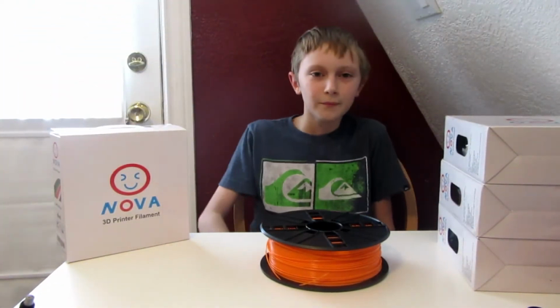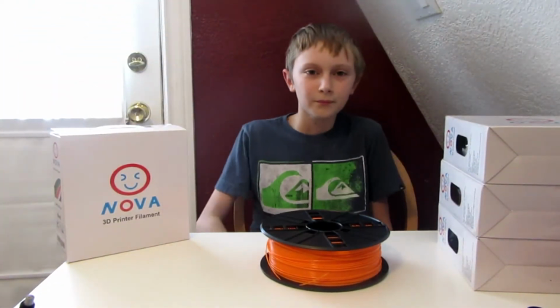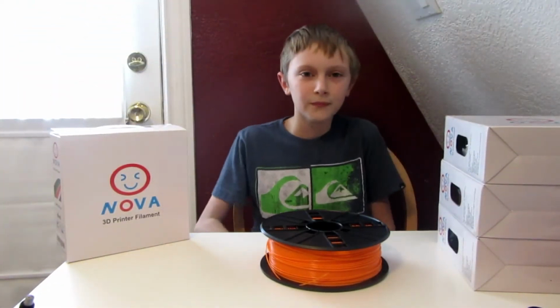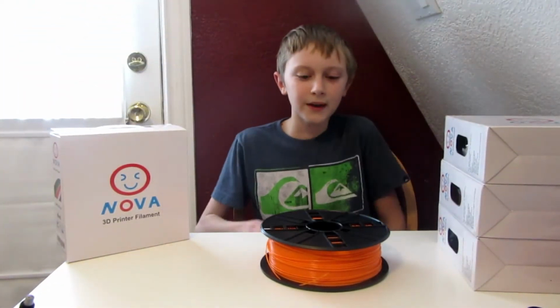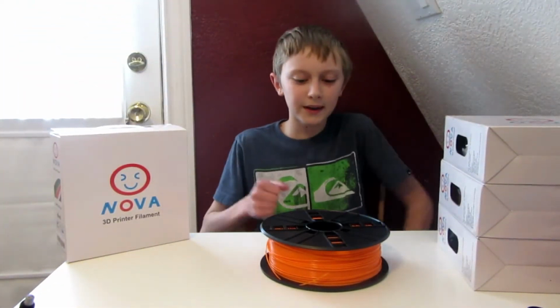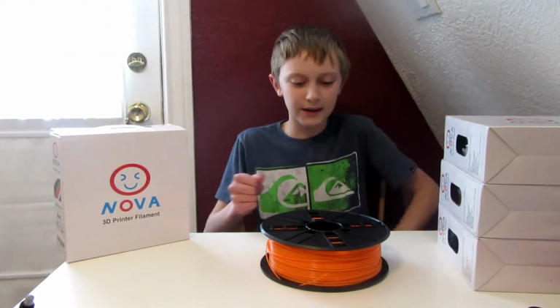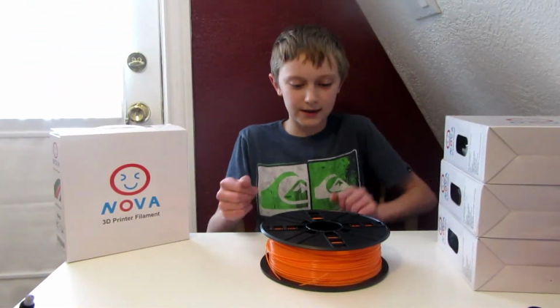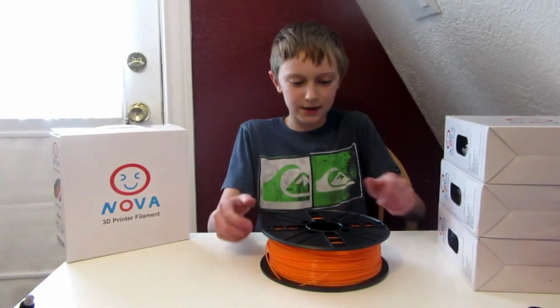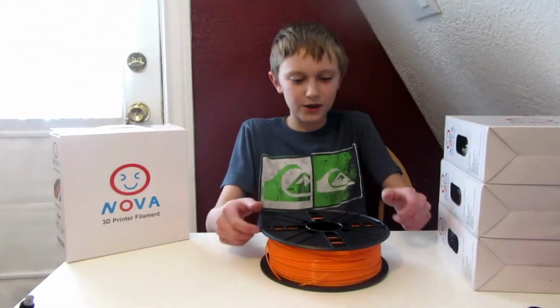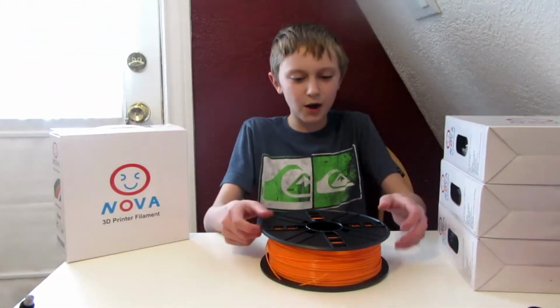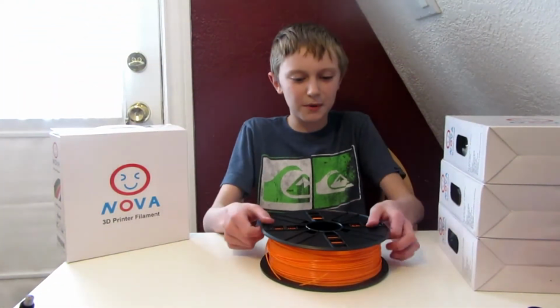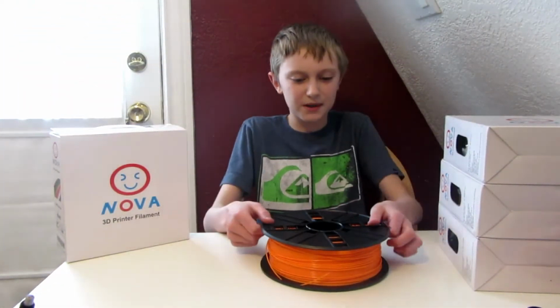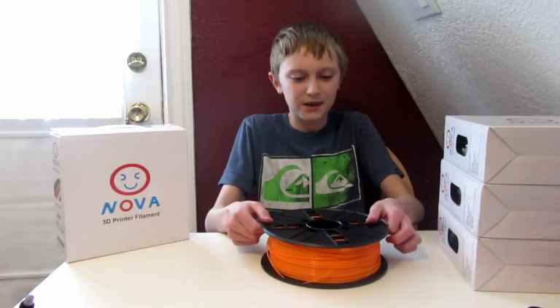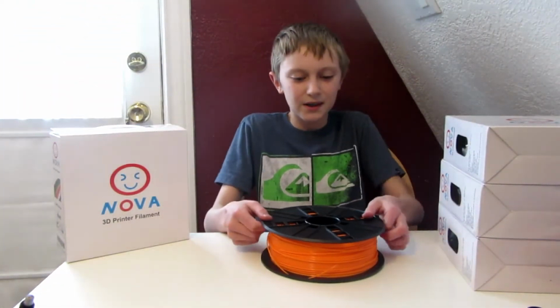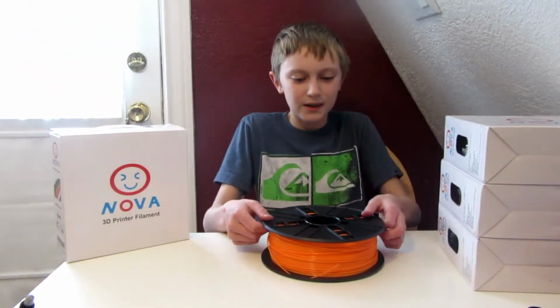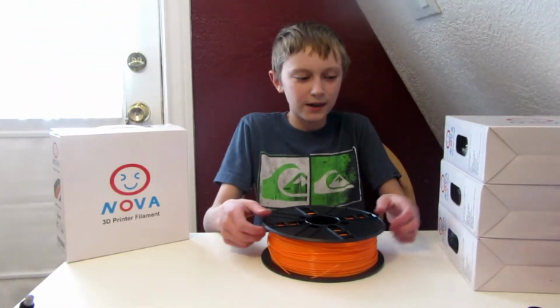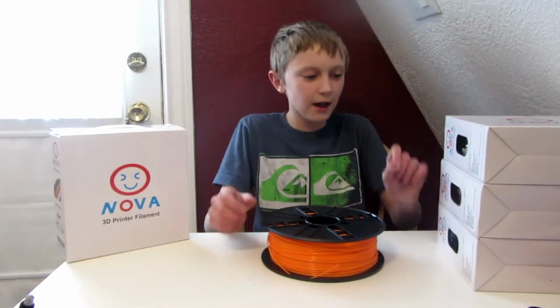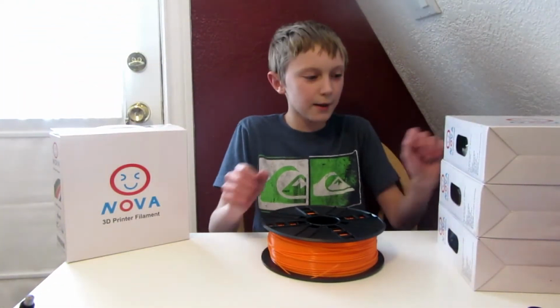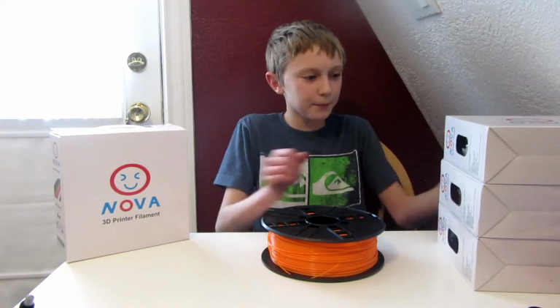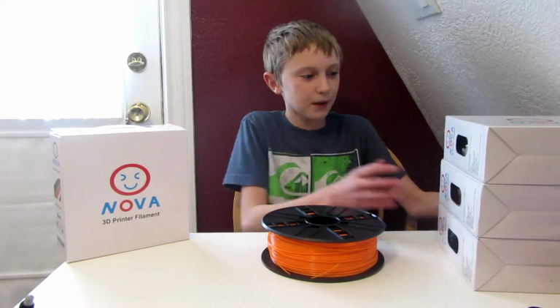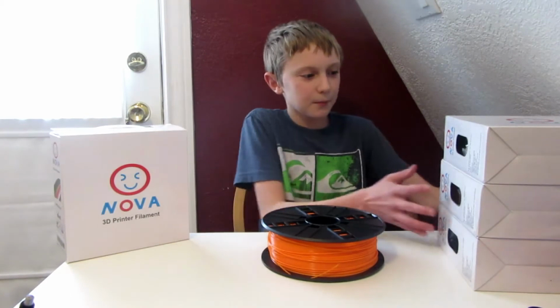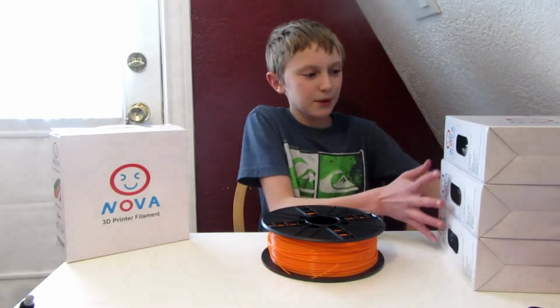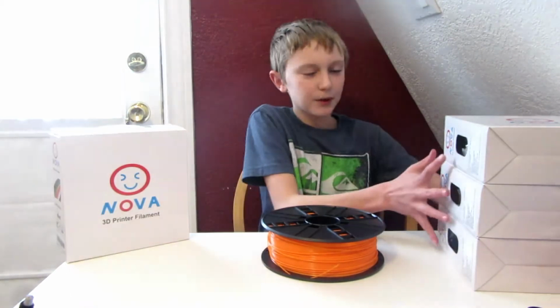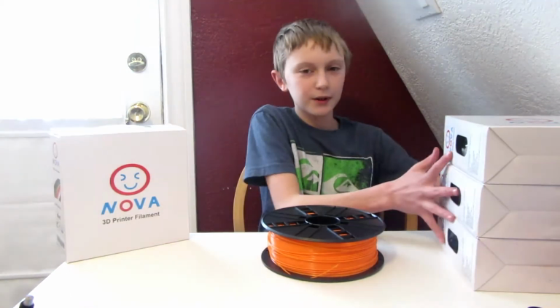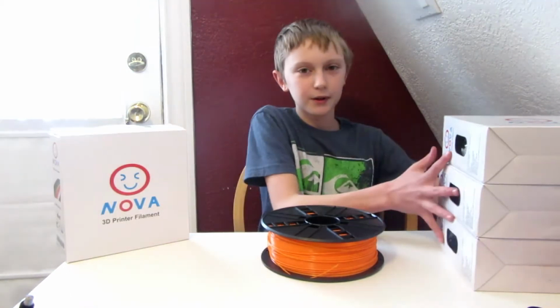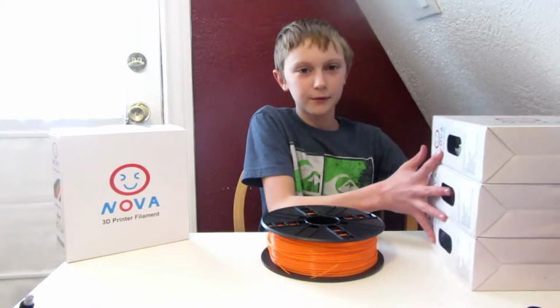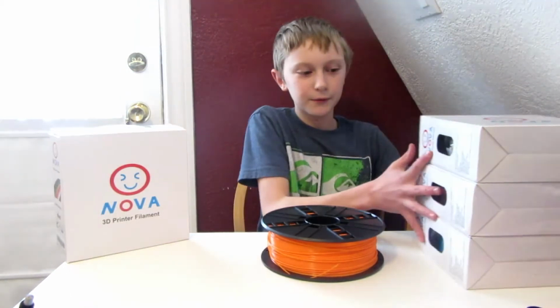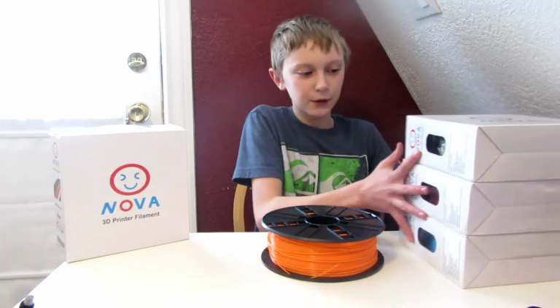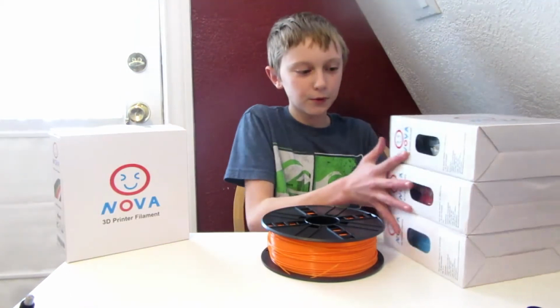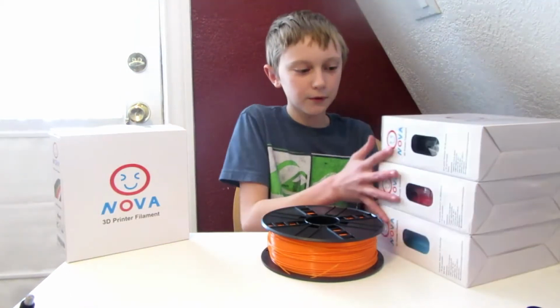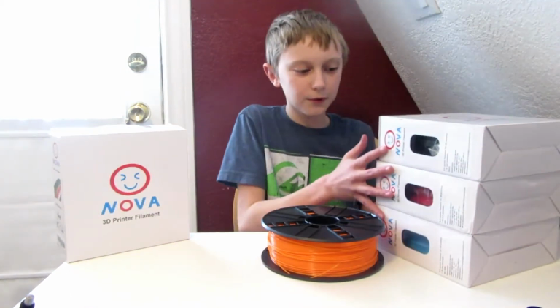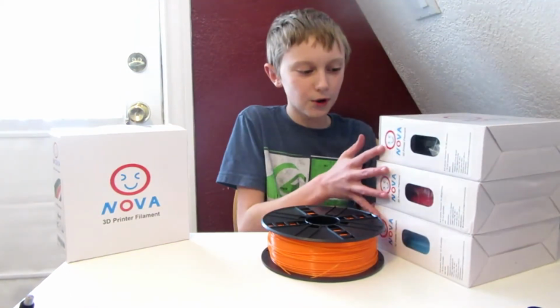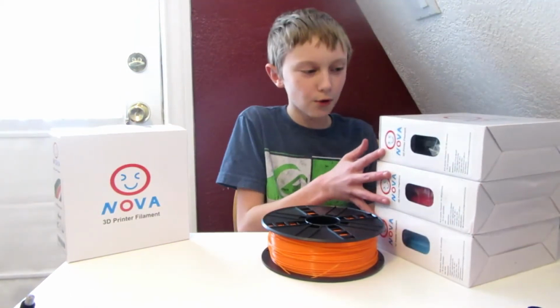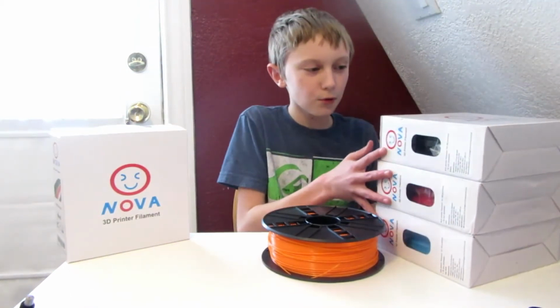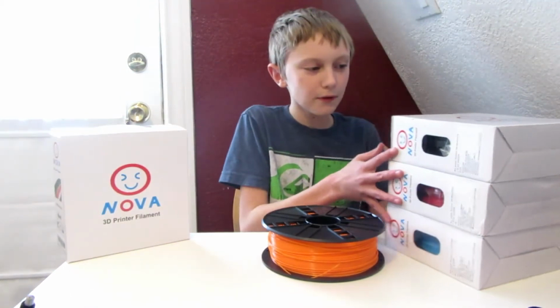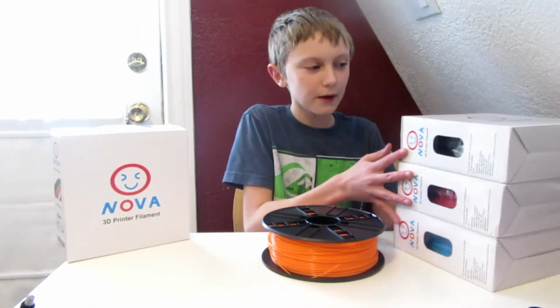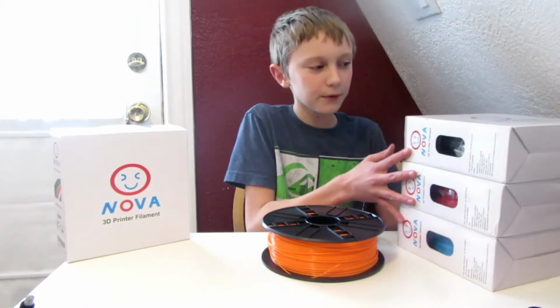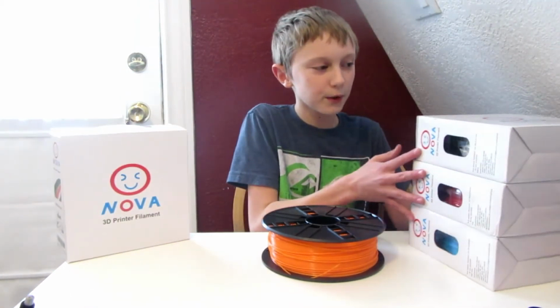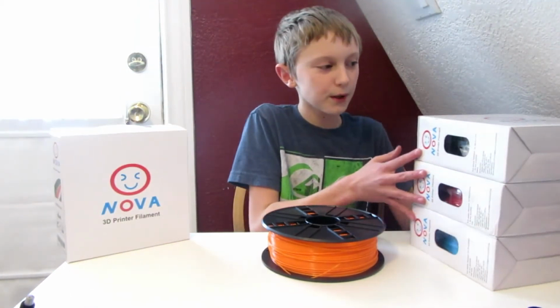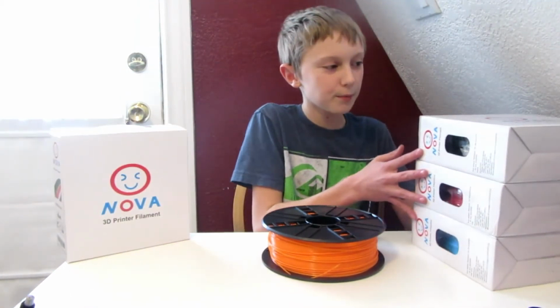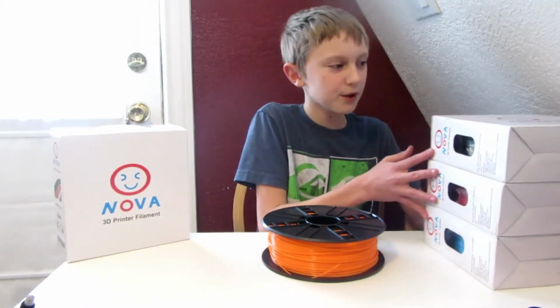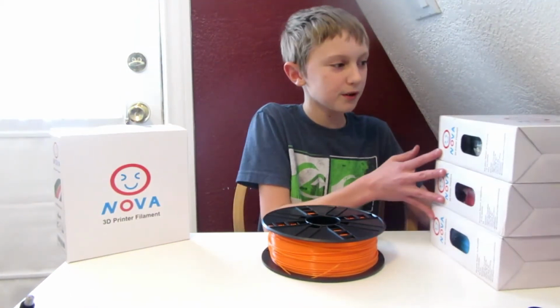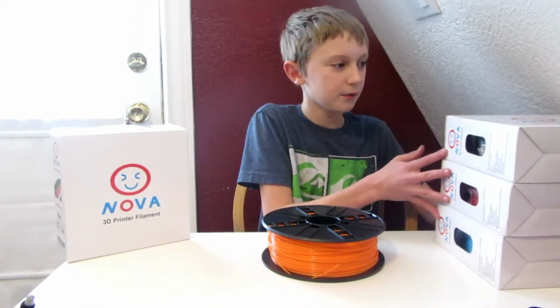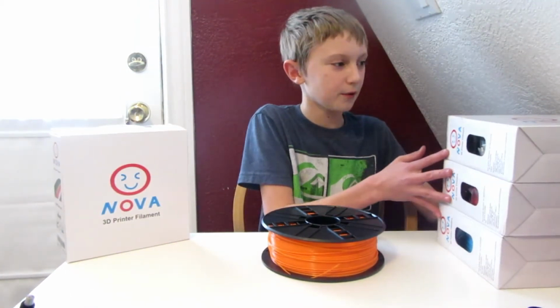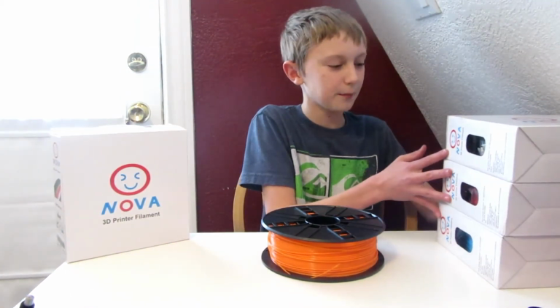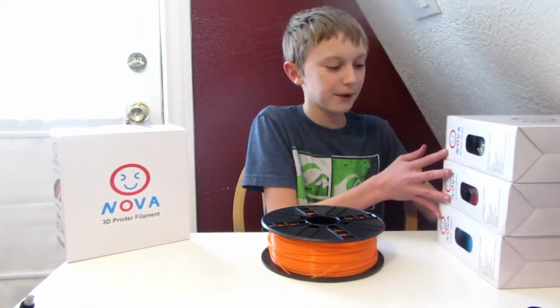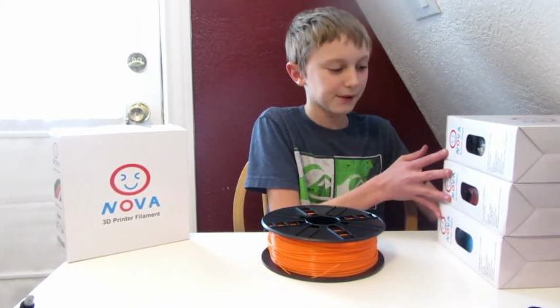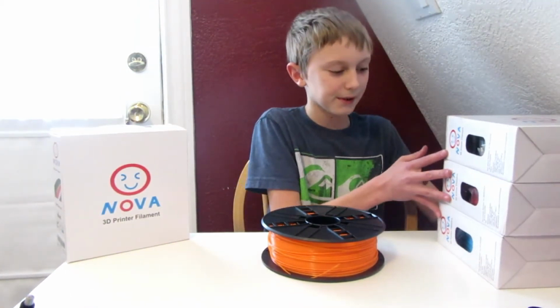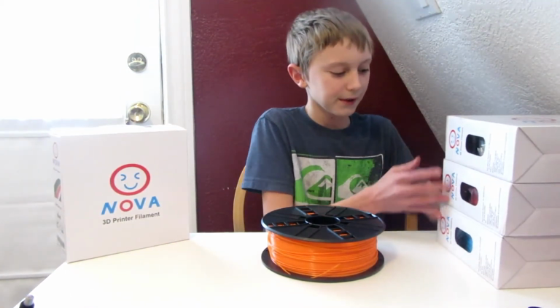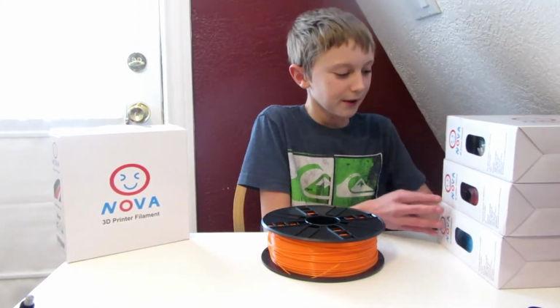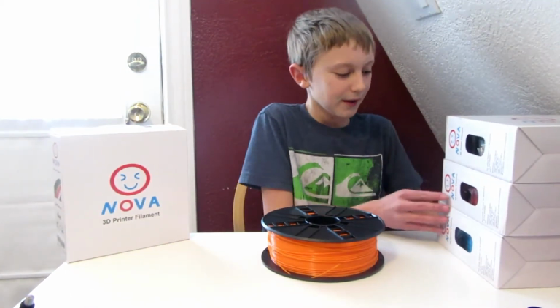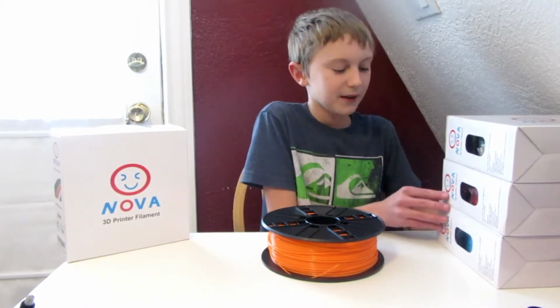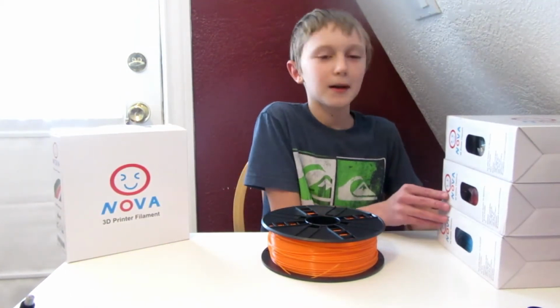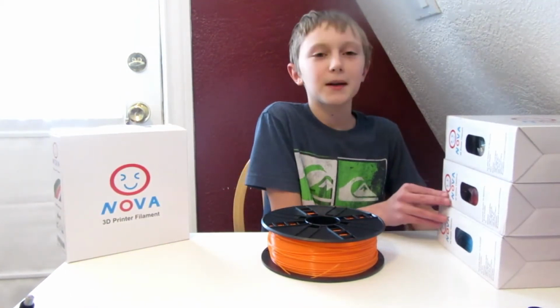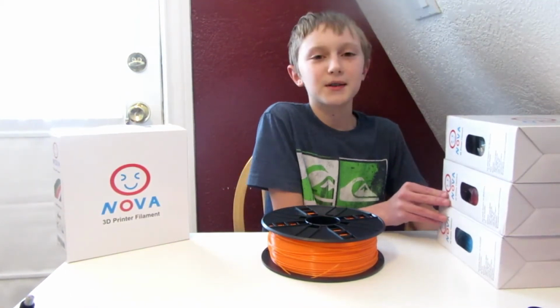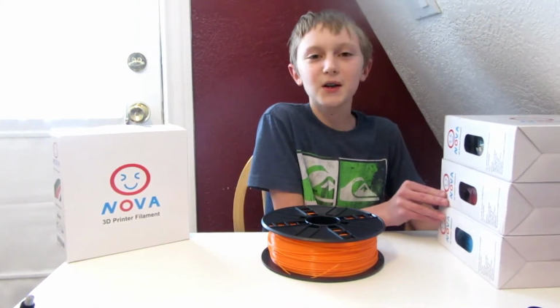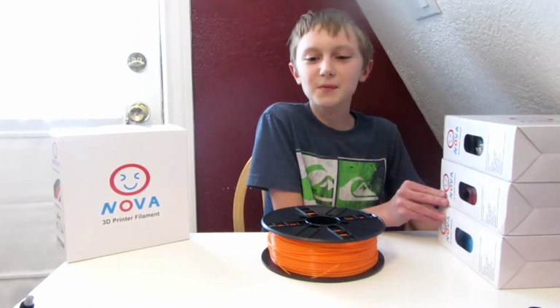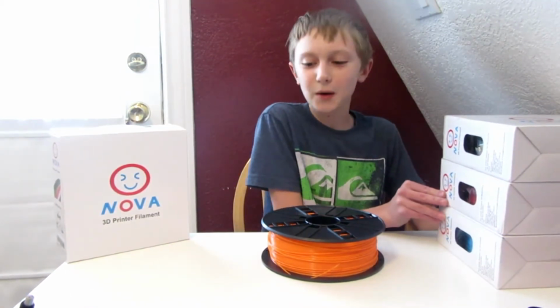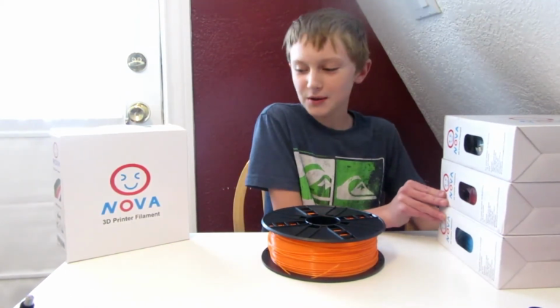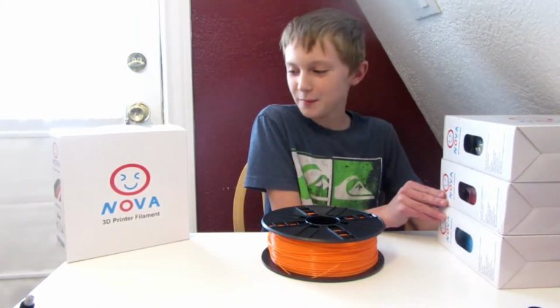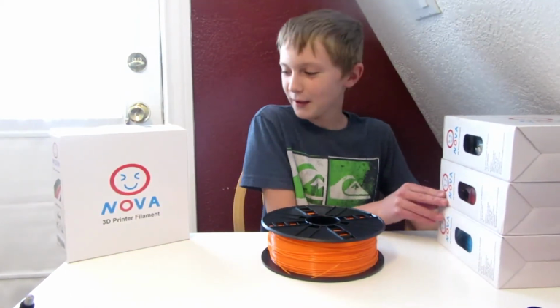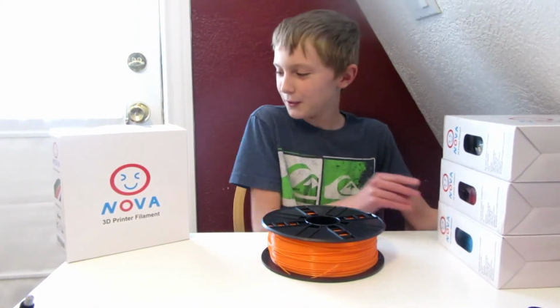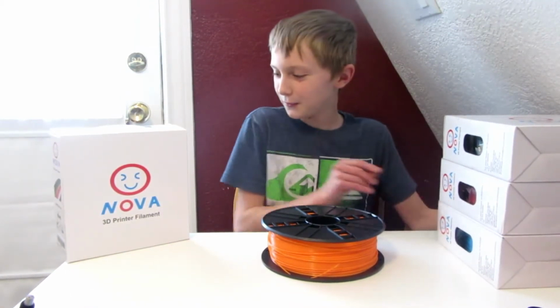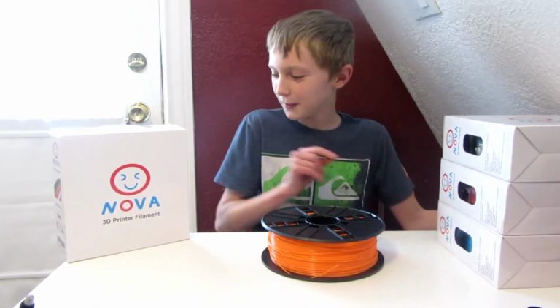Hey guys, it's Thomas. Today I'm going to be doing a review of NOVA 3D Printer Filament. It's not sponsored by NOVA.